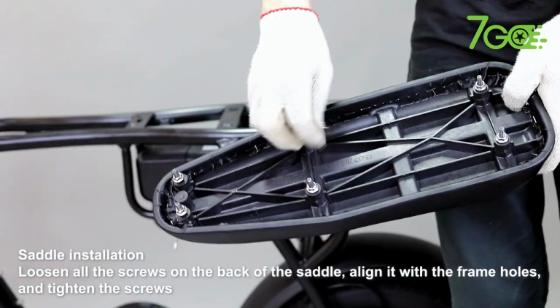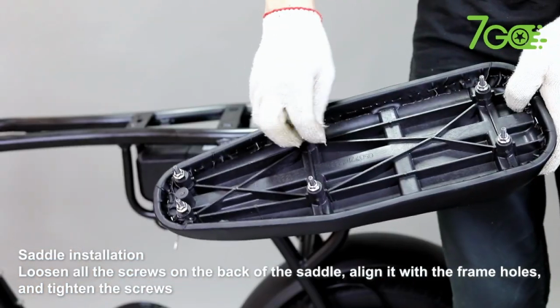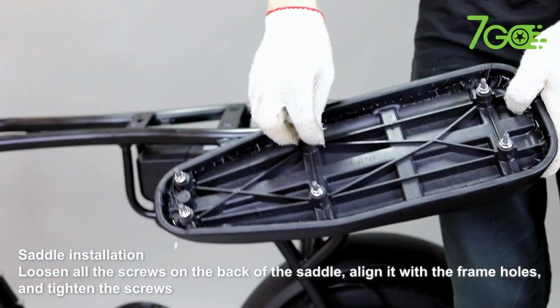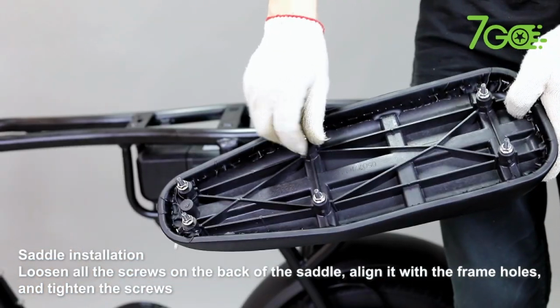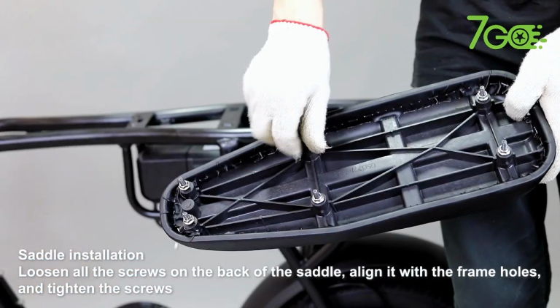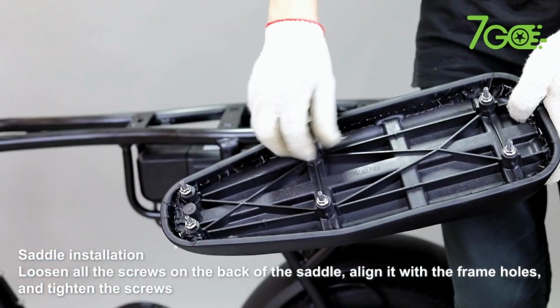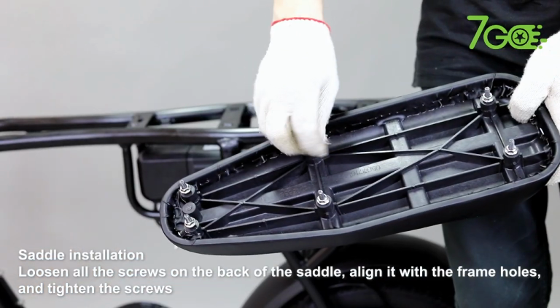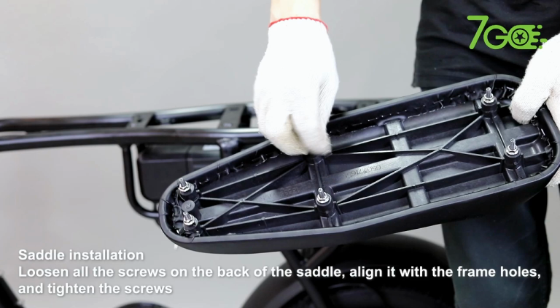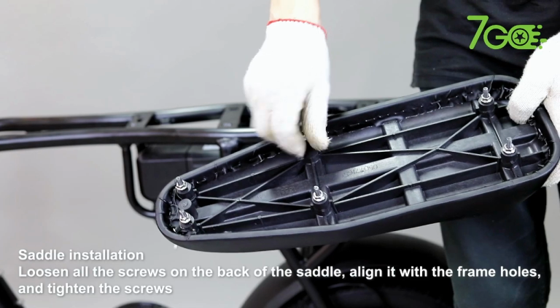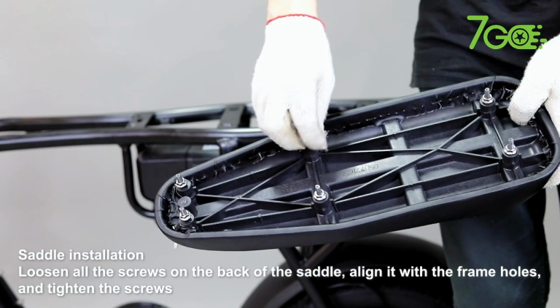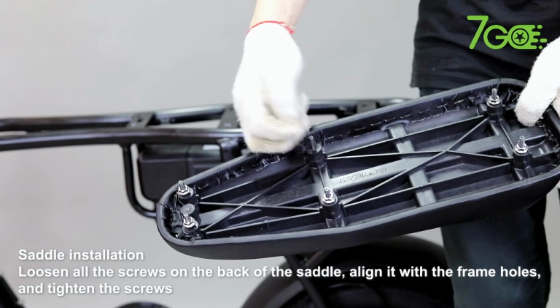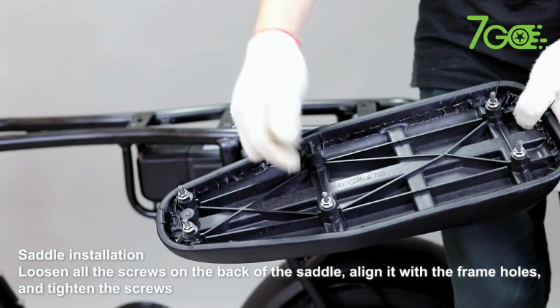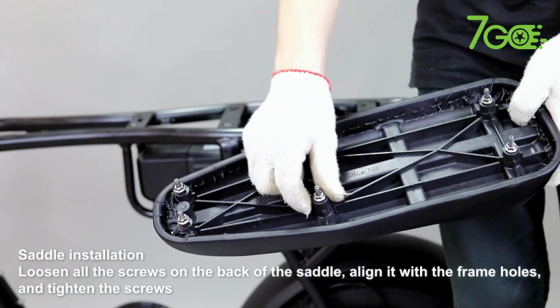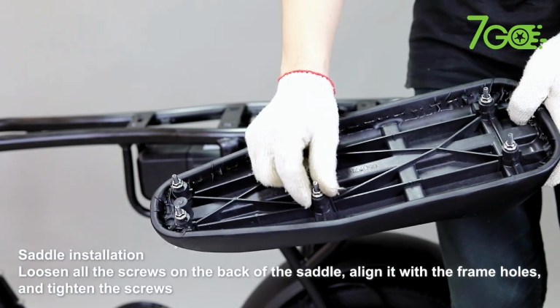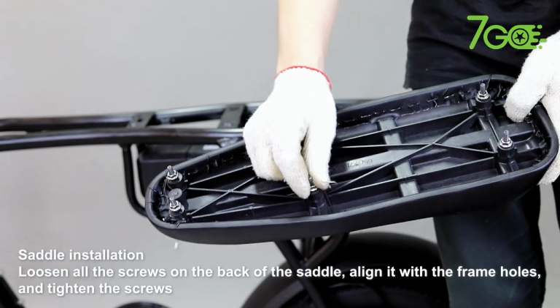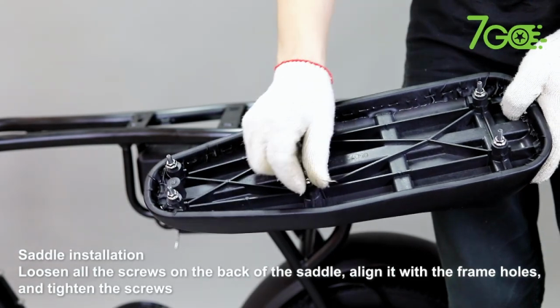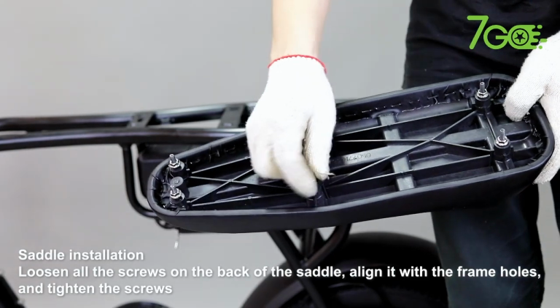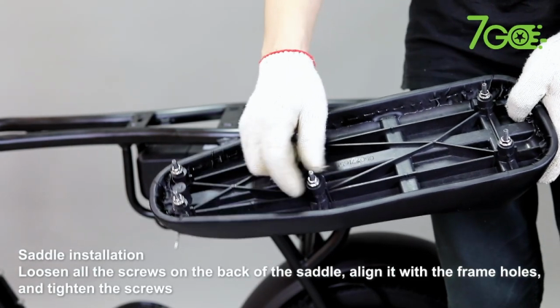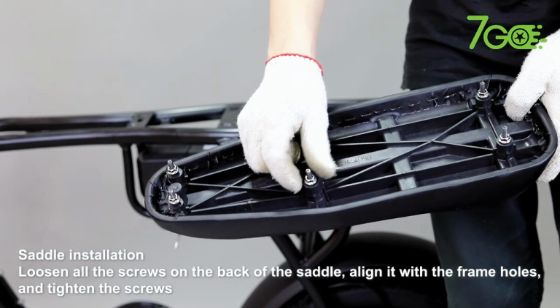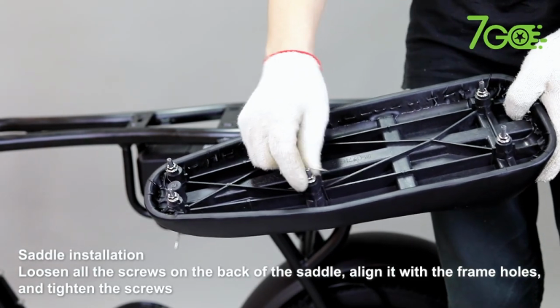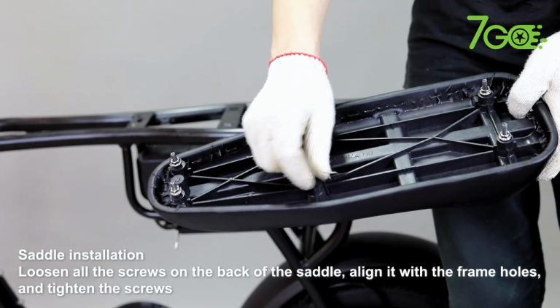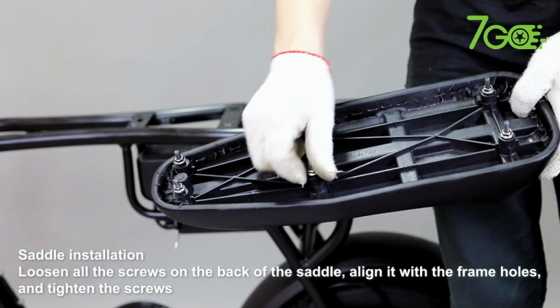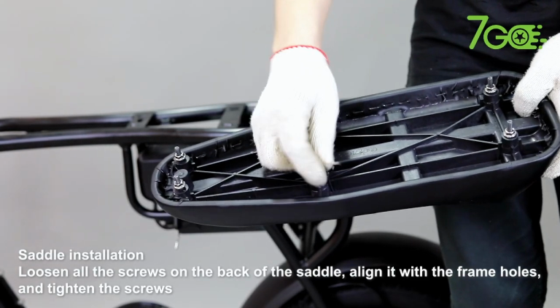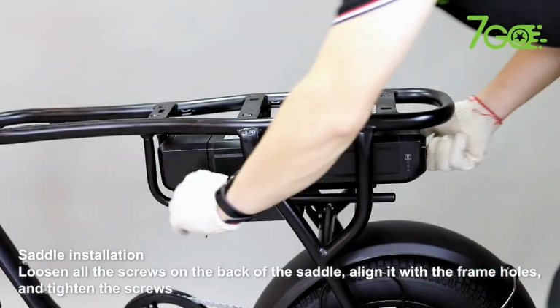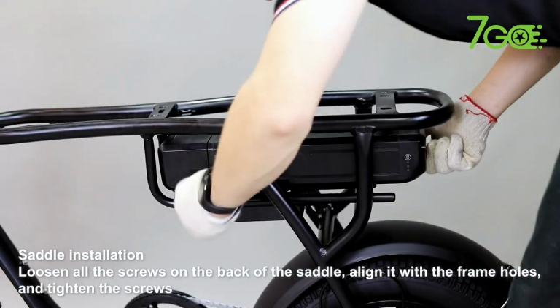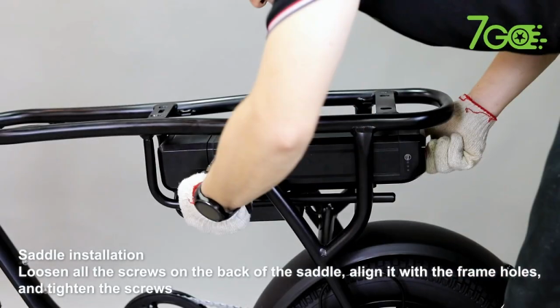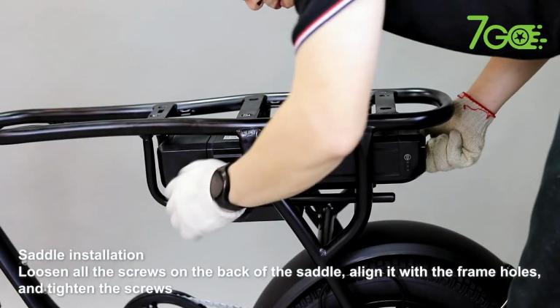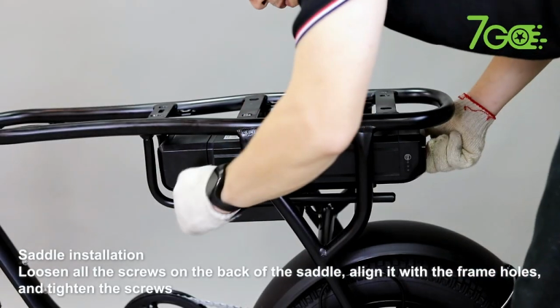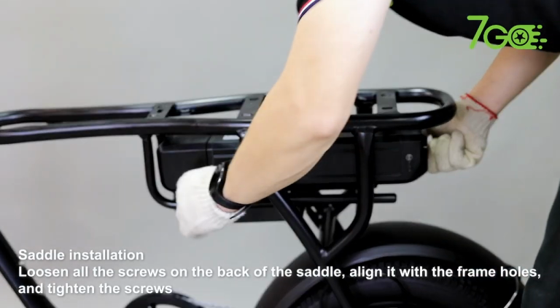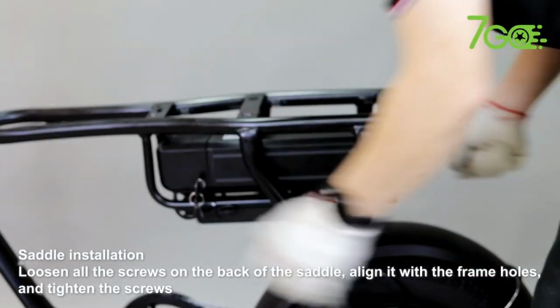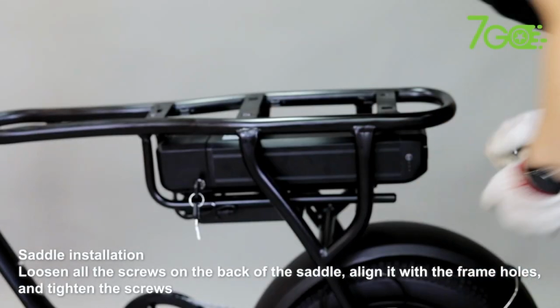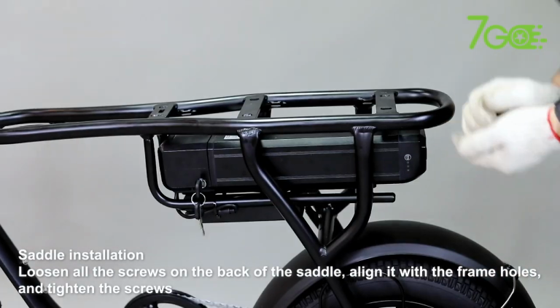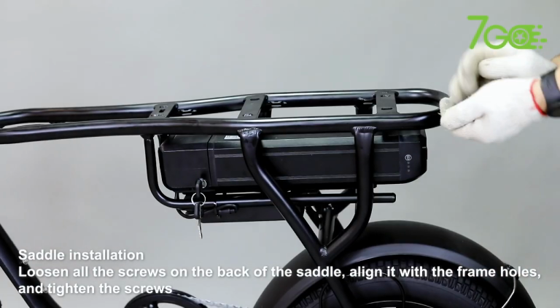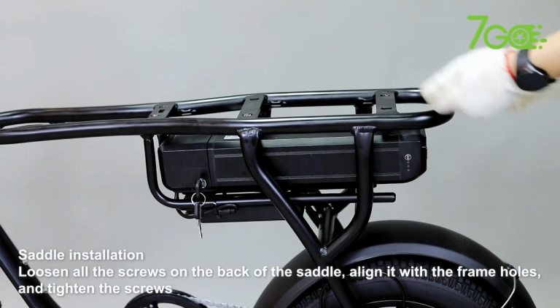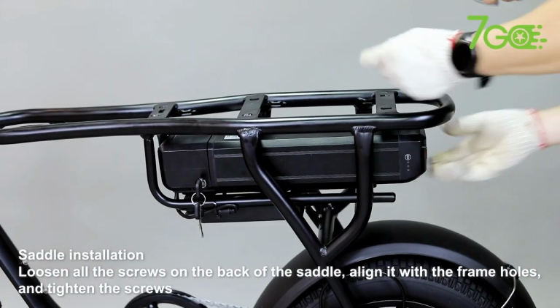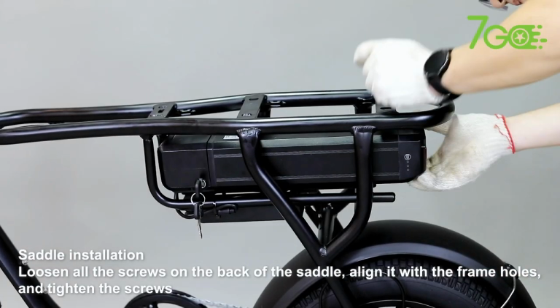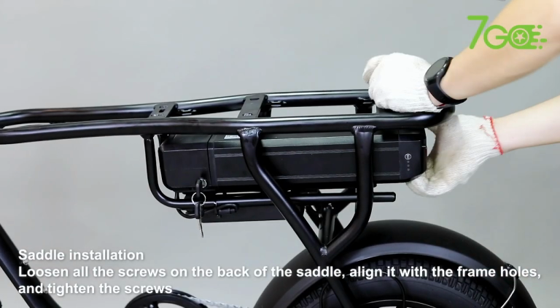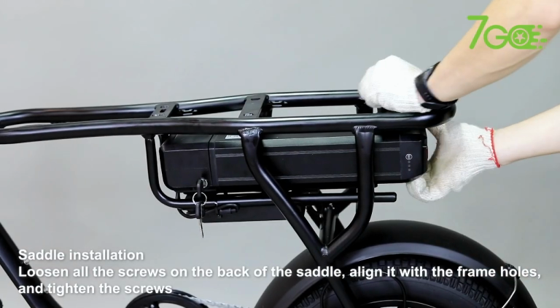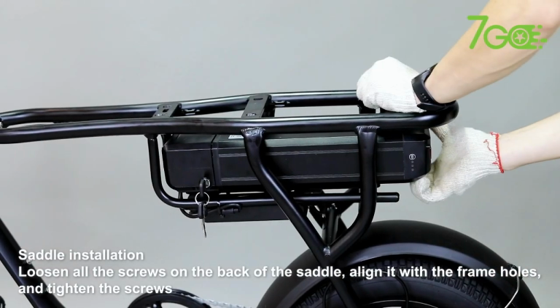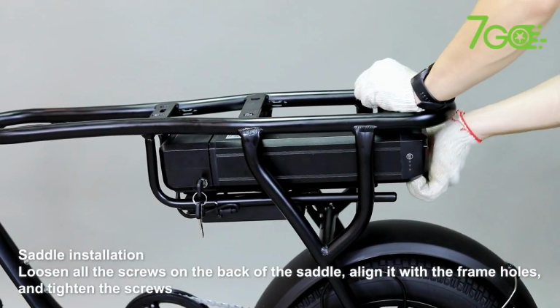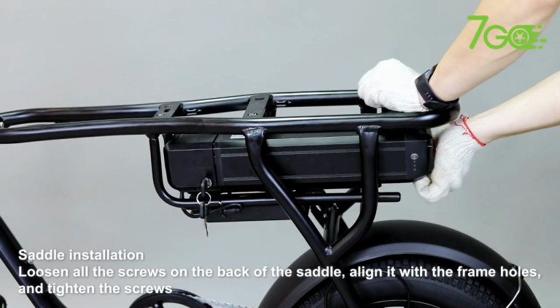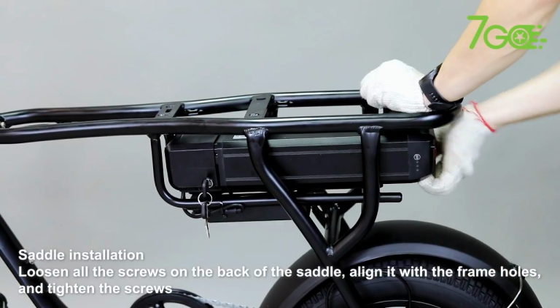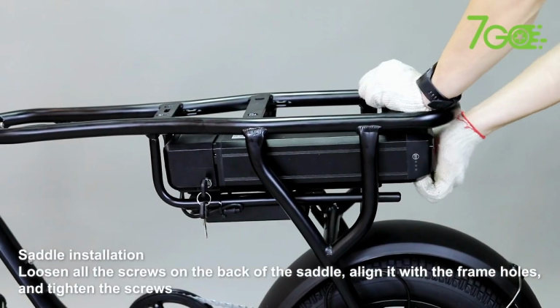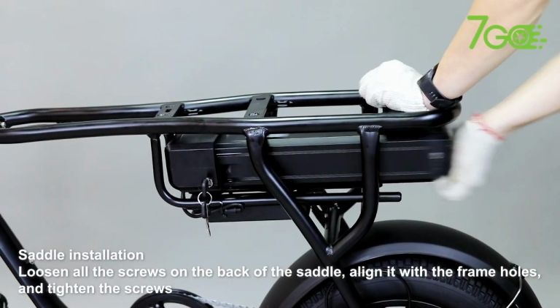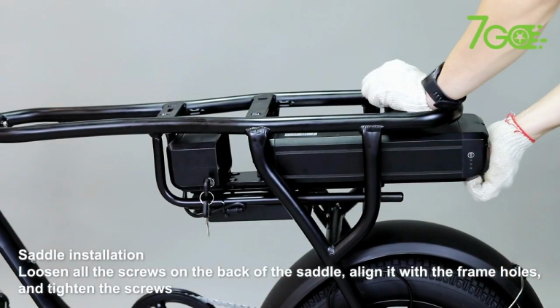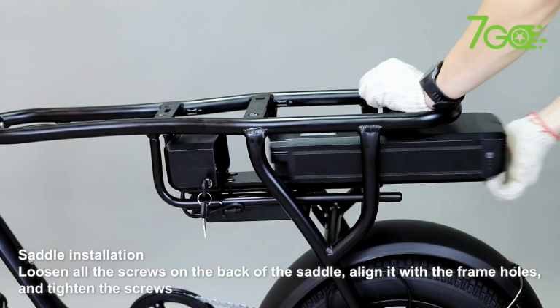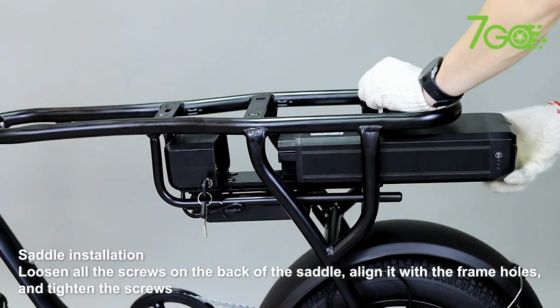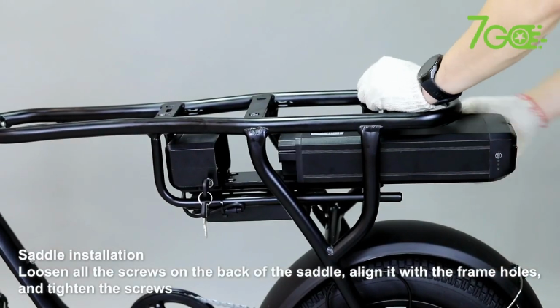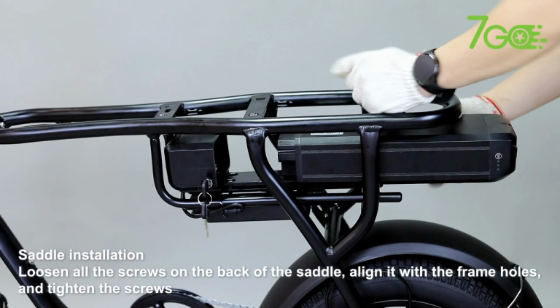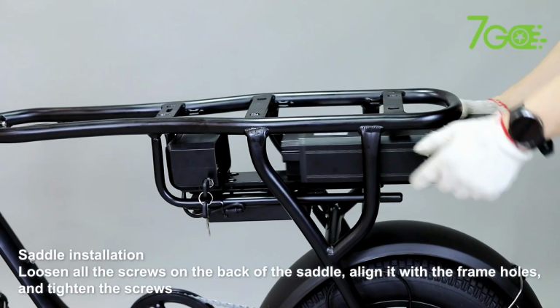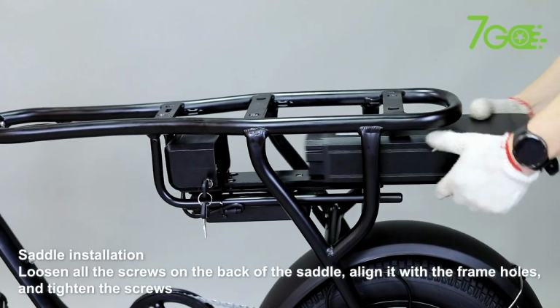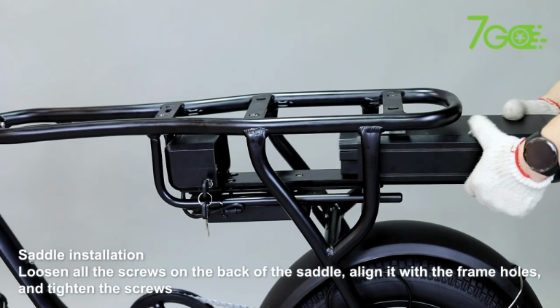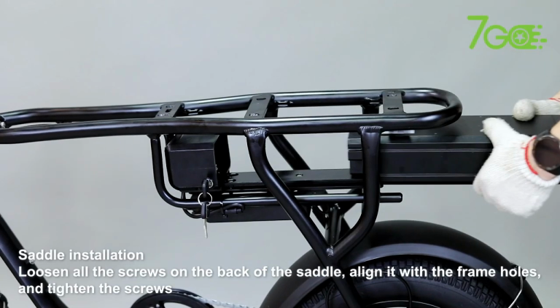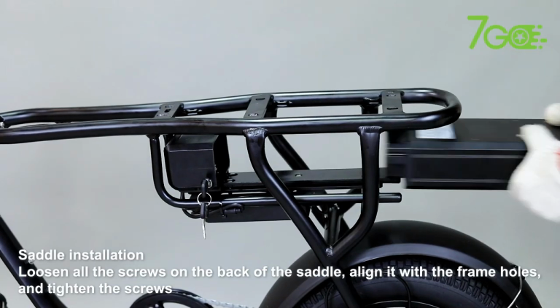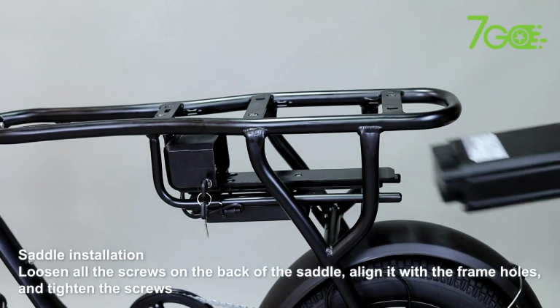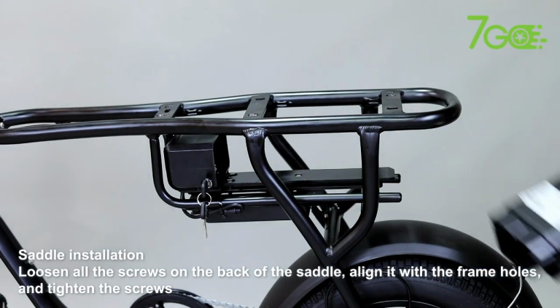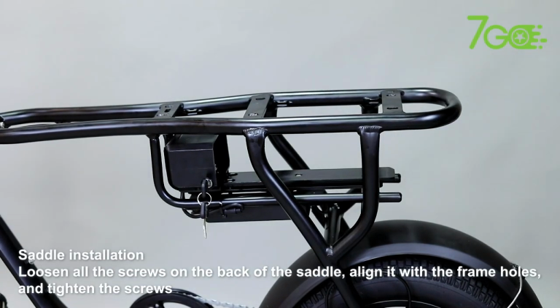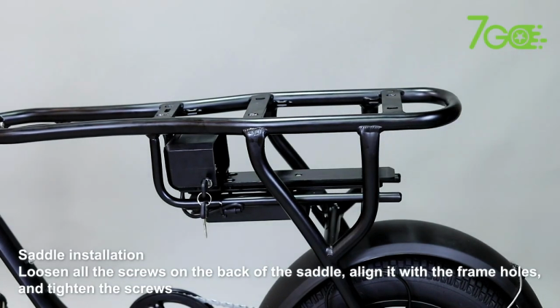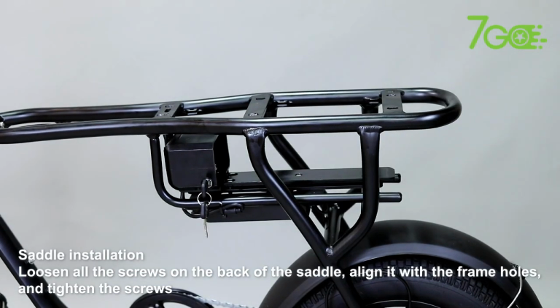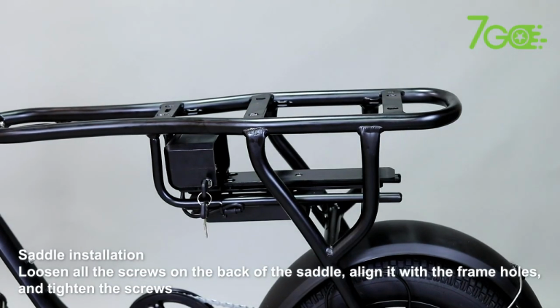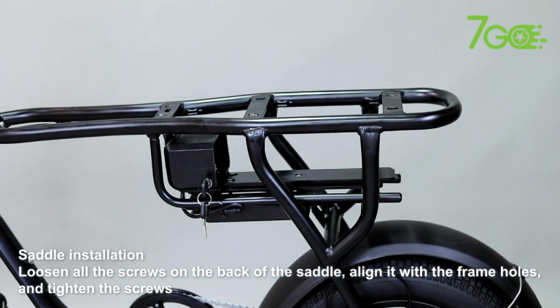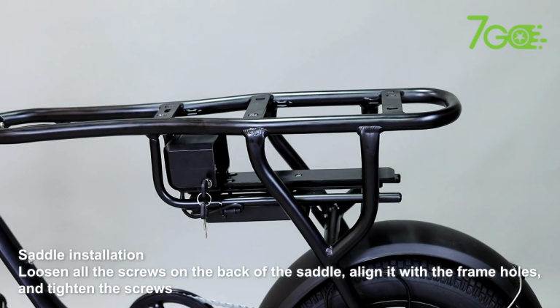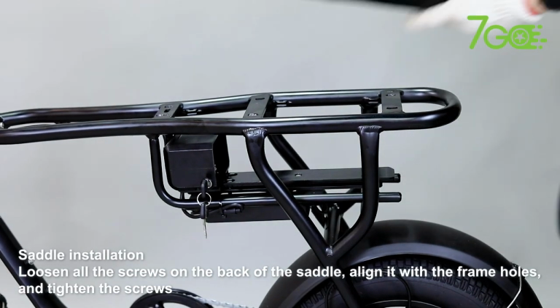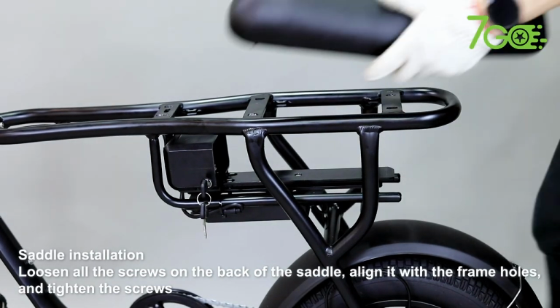Saddle Installation. Loosen all the screws on the back of the saddle, align it with the frame holes, and tighten the screws.